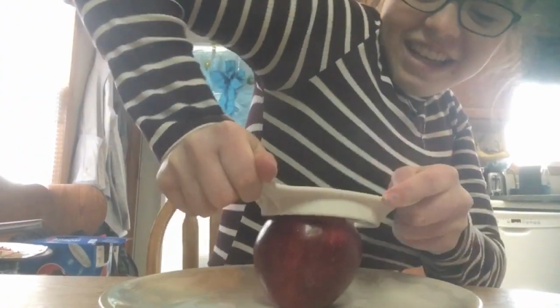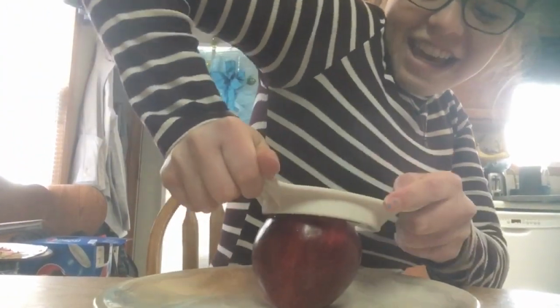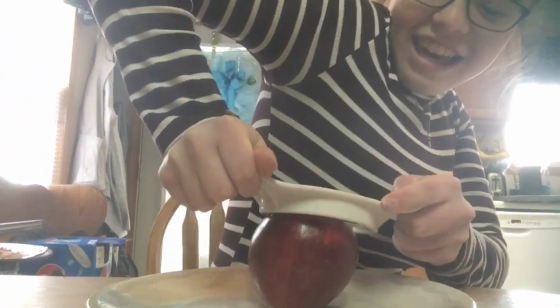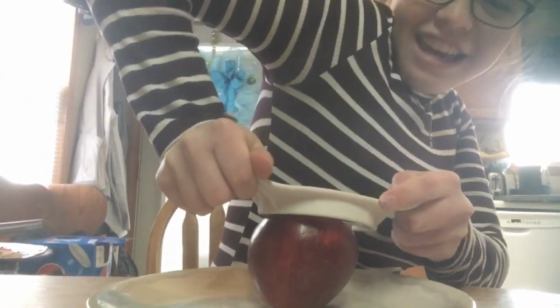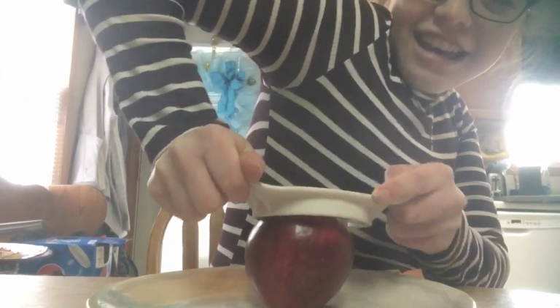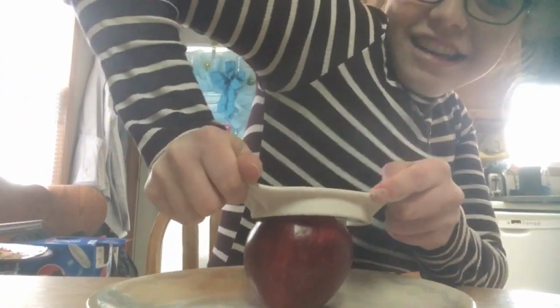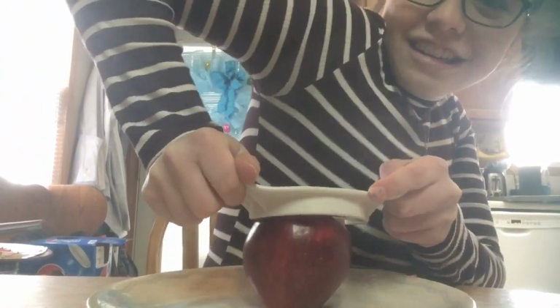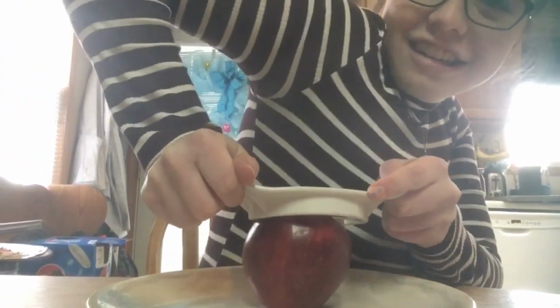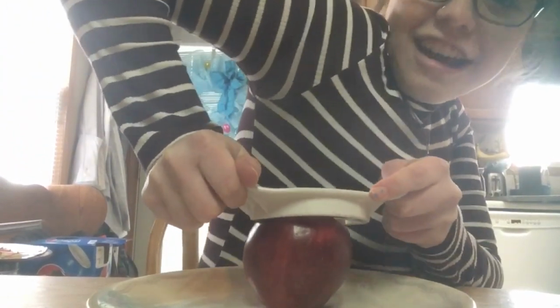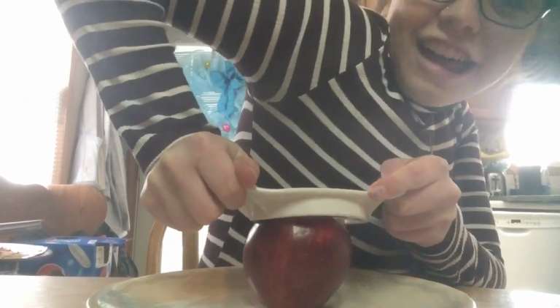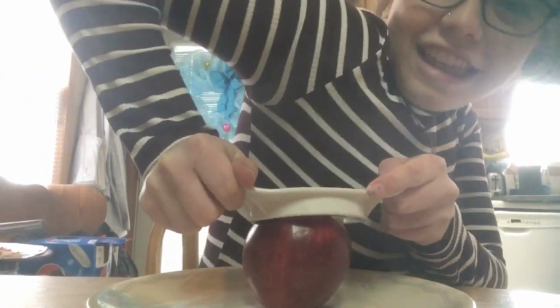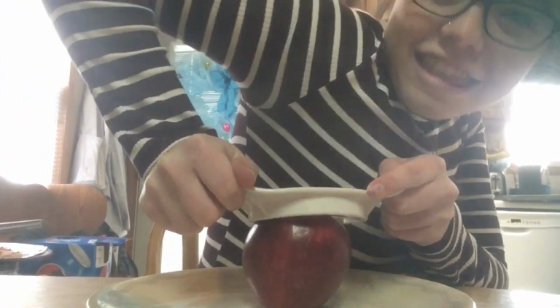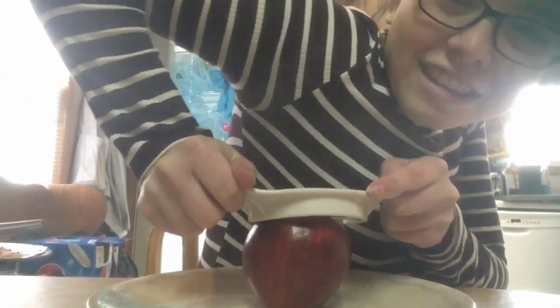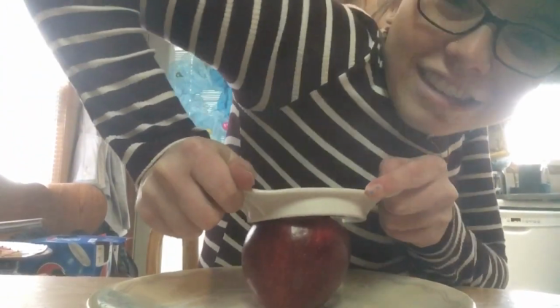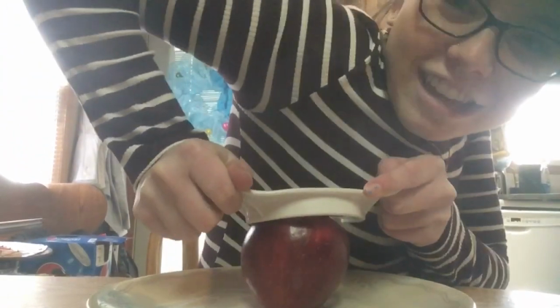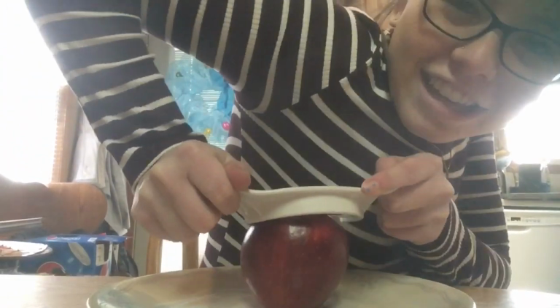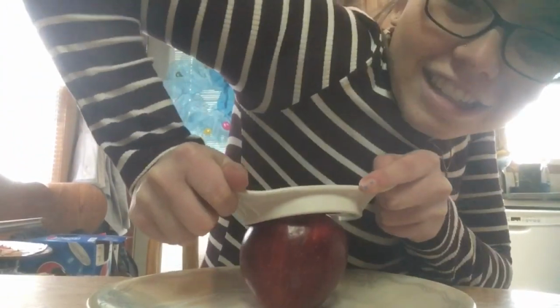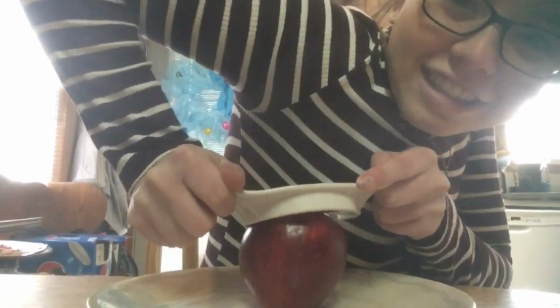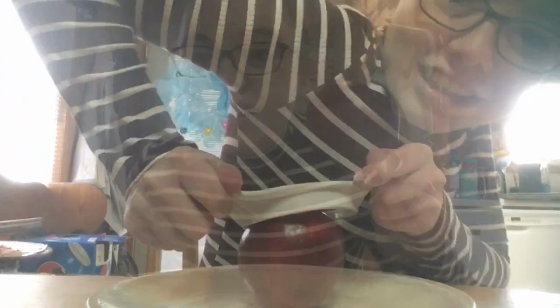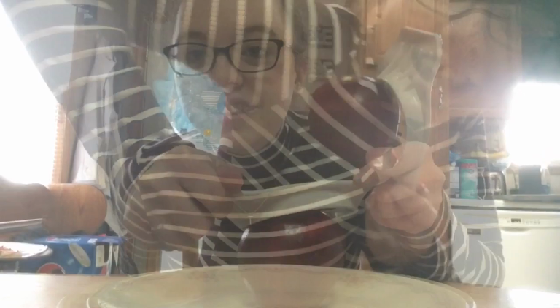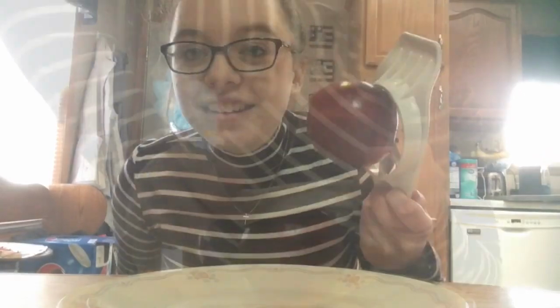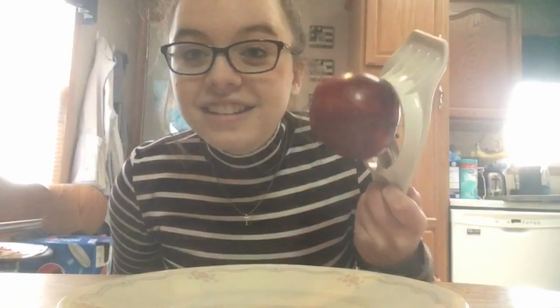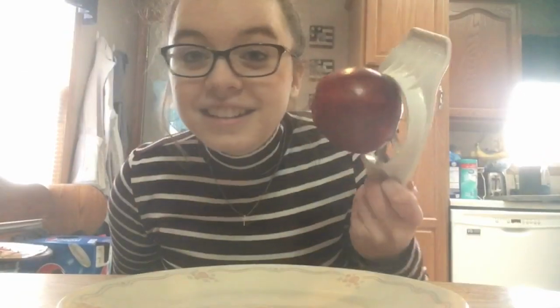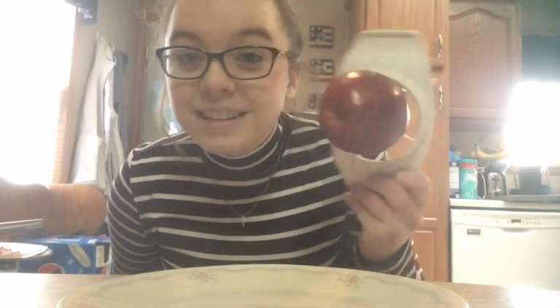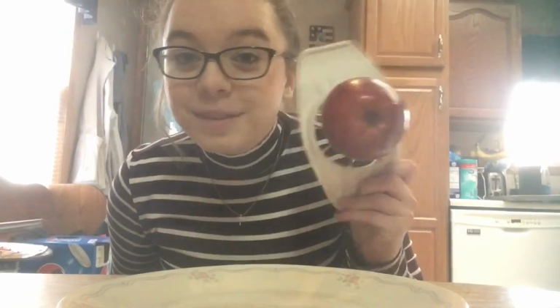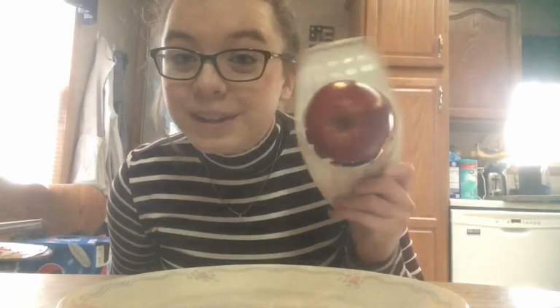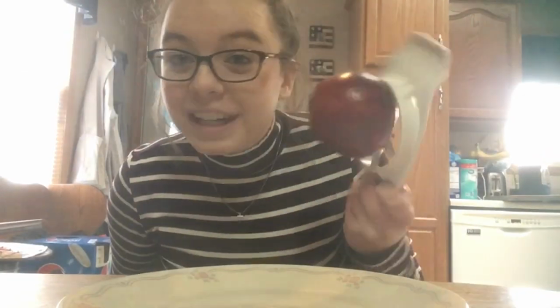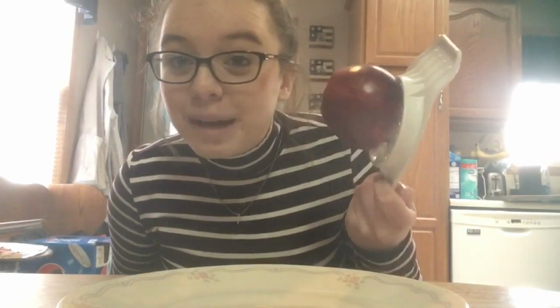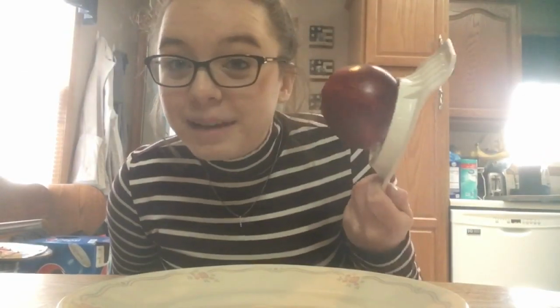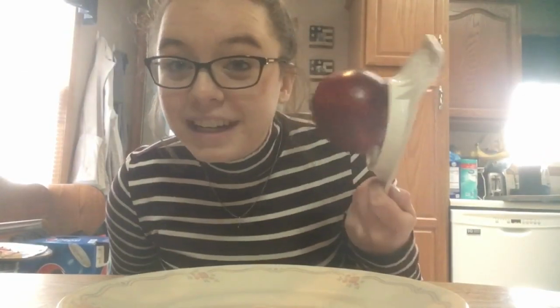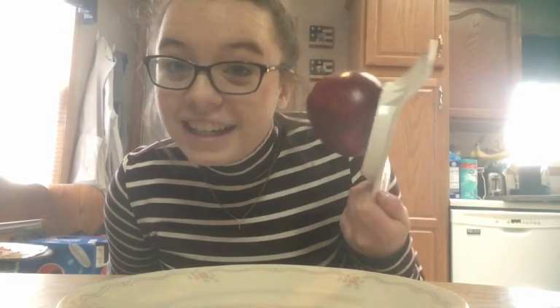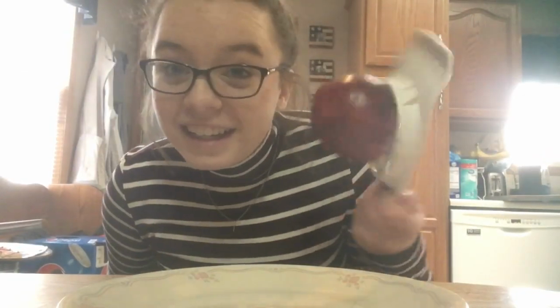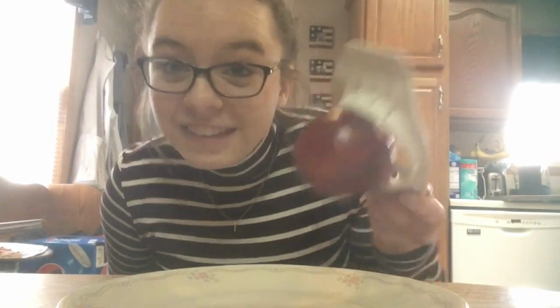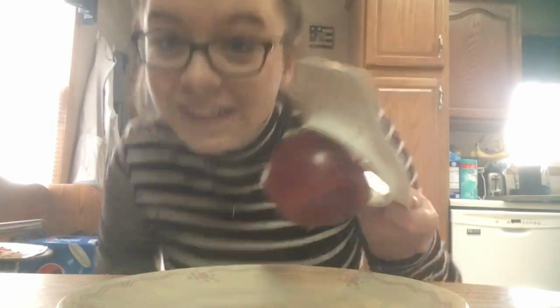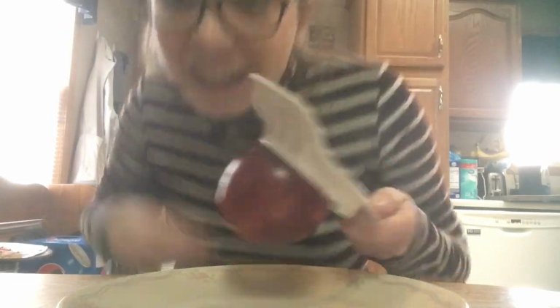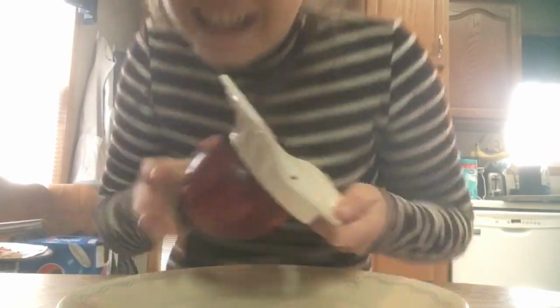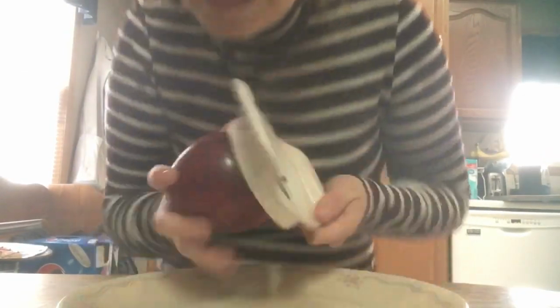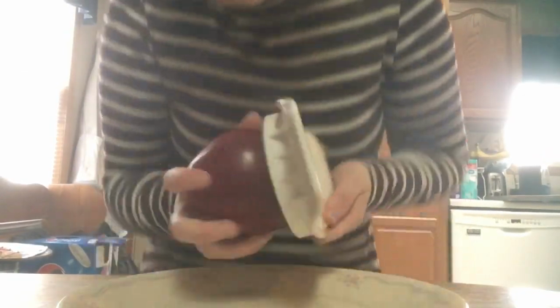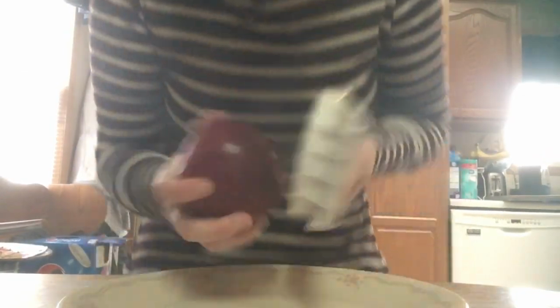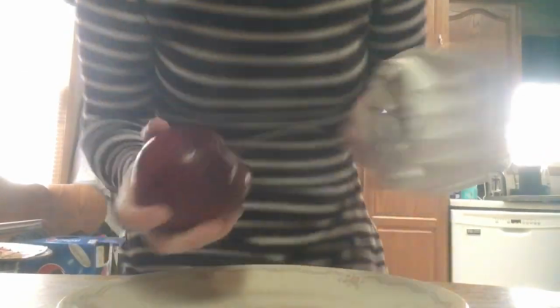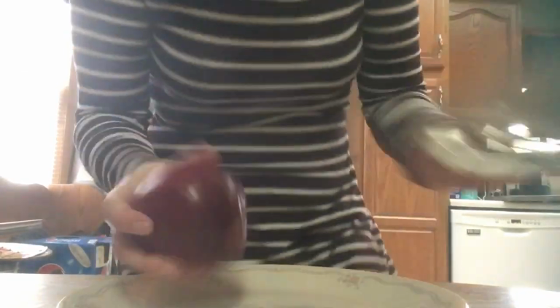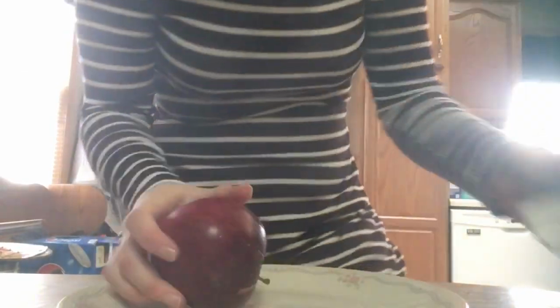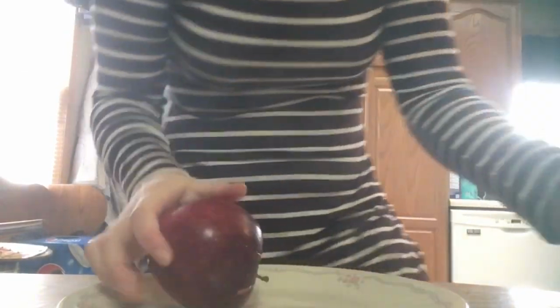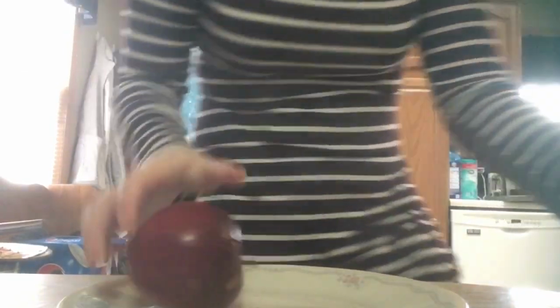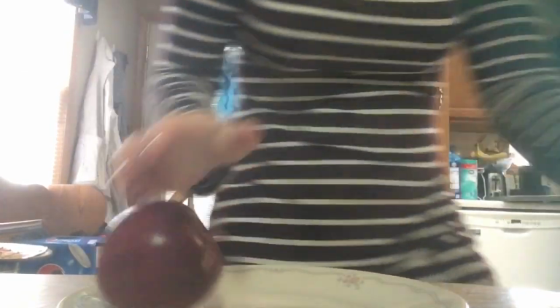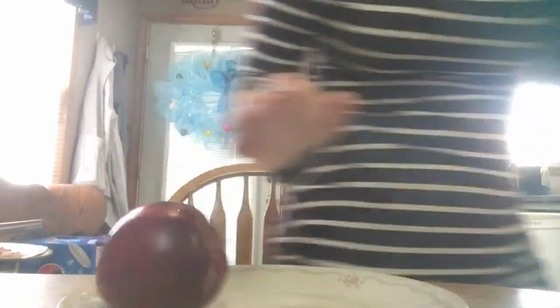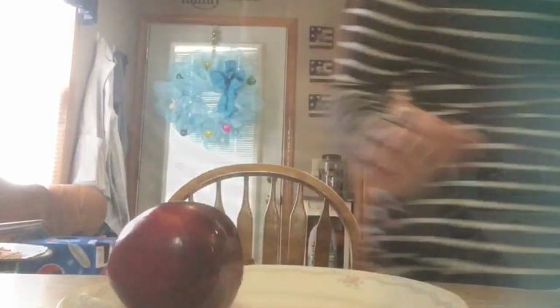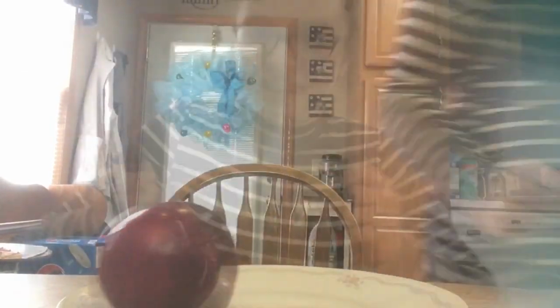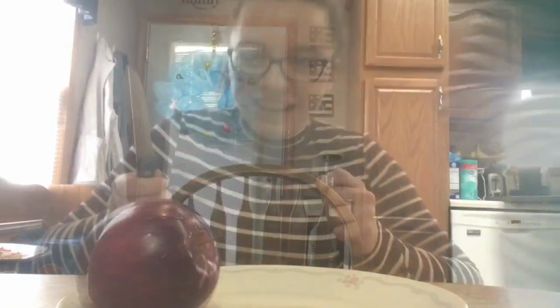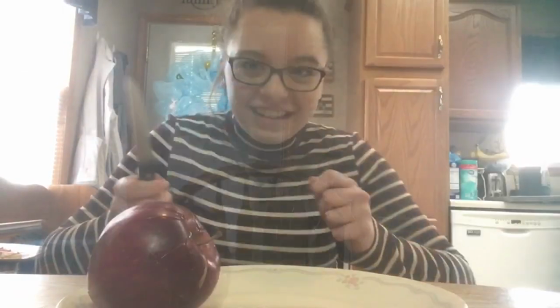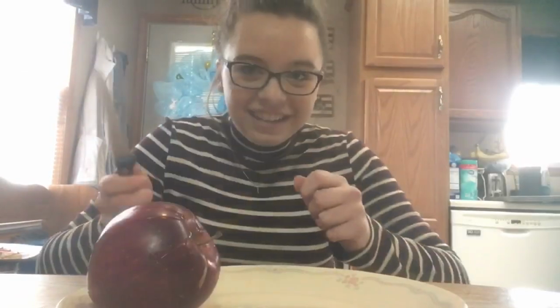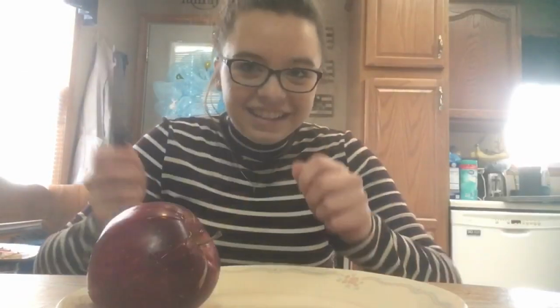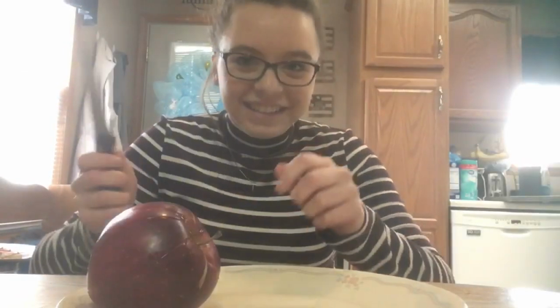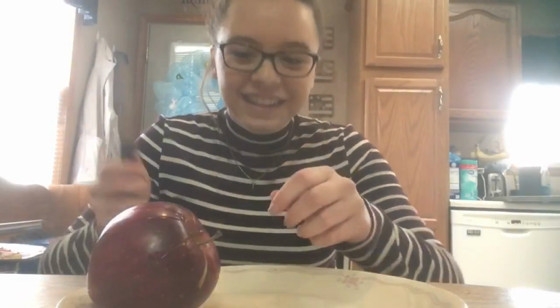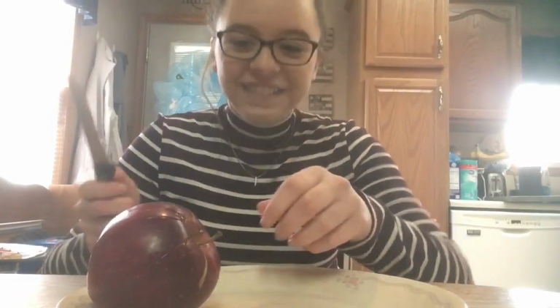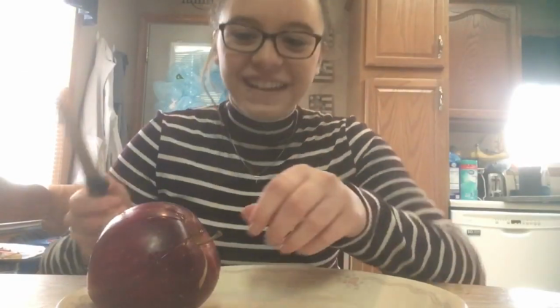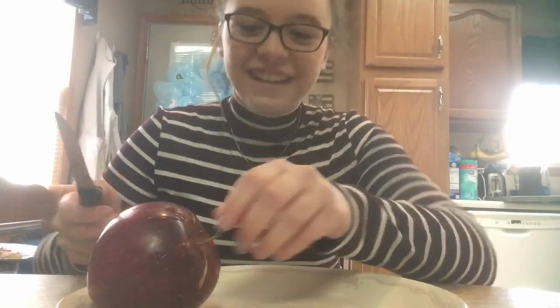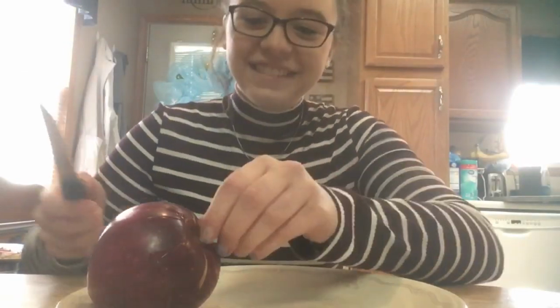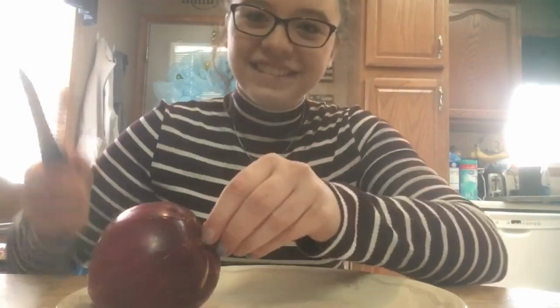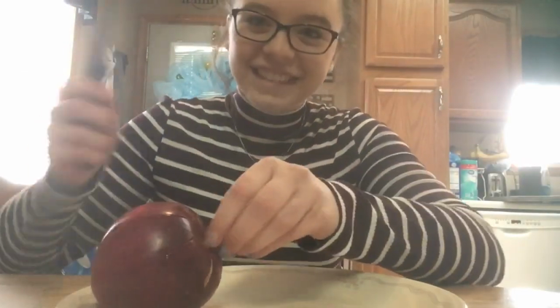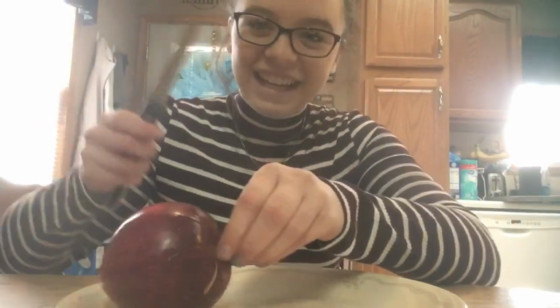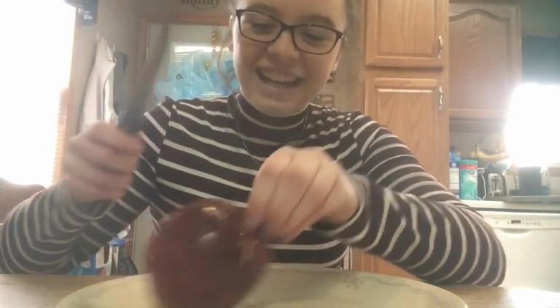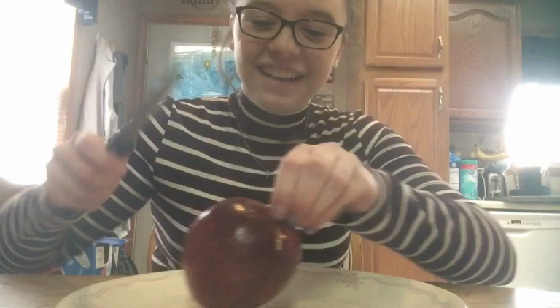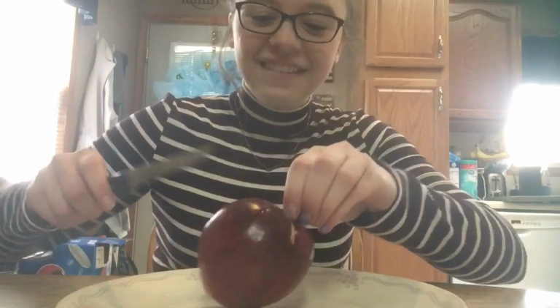I can't get the apple cutter to cut it - this isn't working. I'm getting a knife. Alright, so here we go. Got a knife.